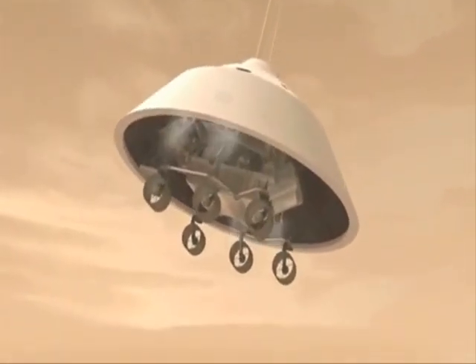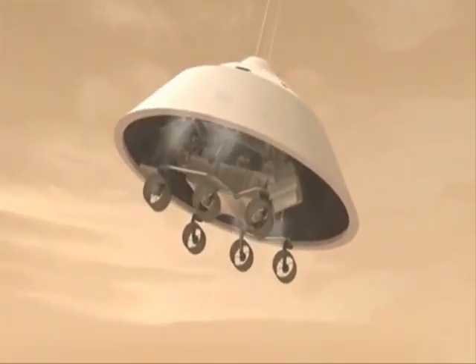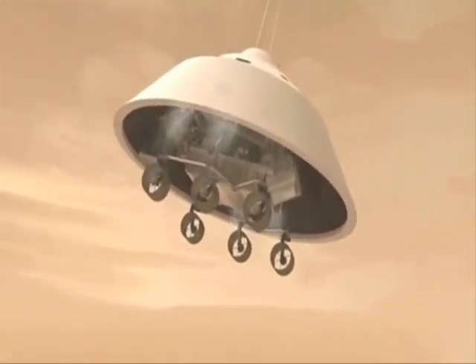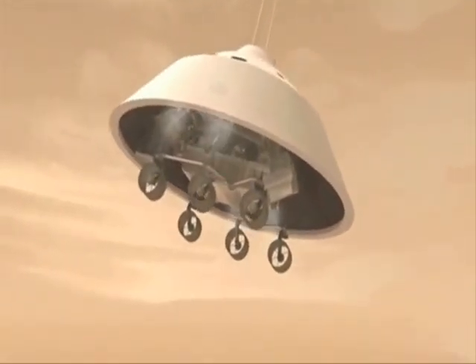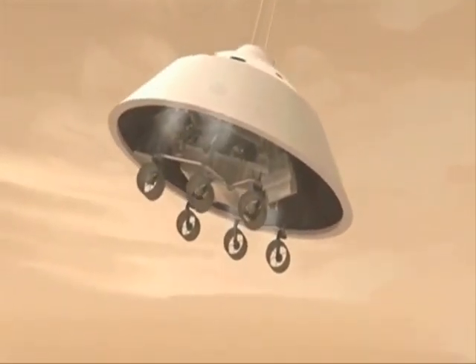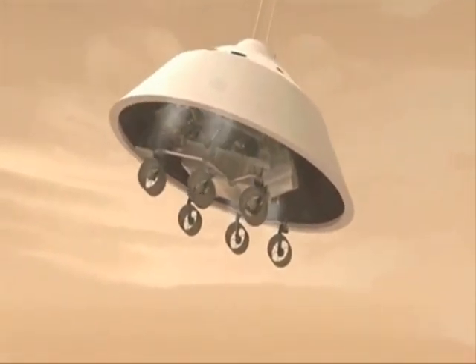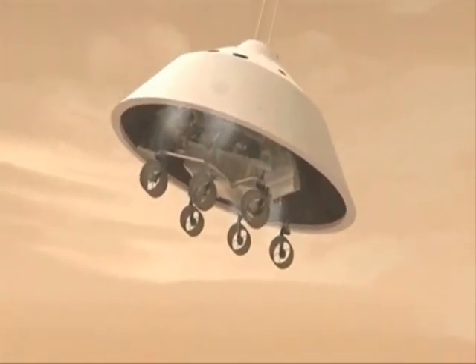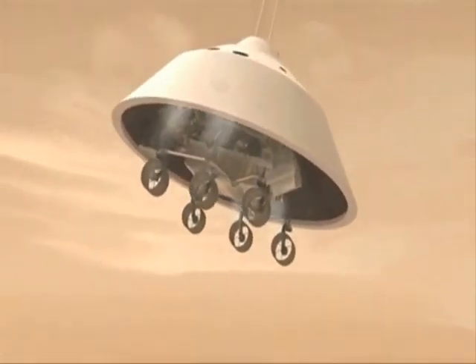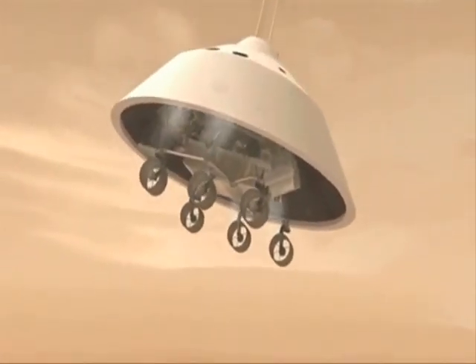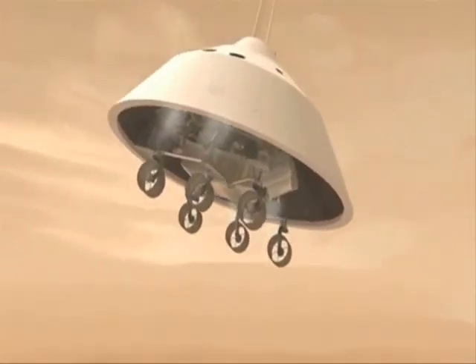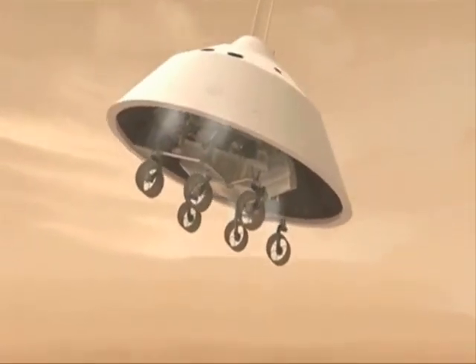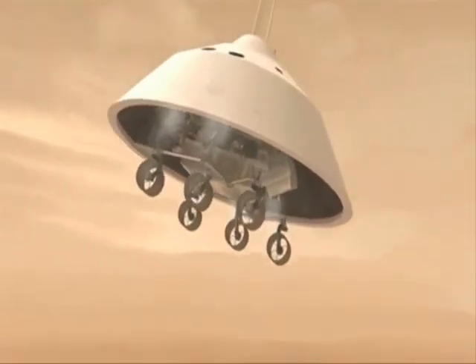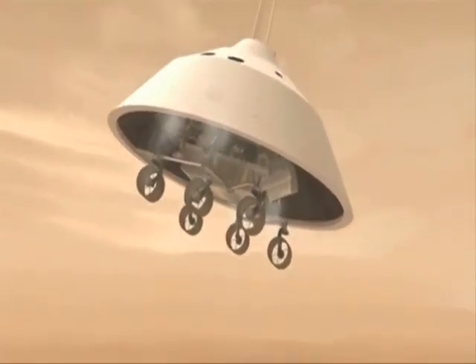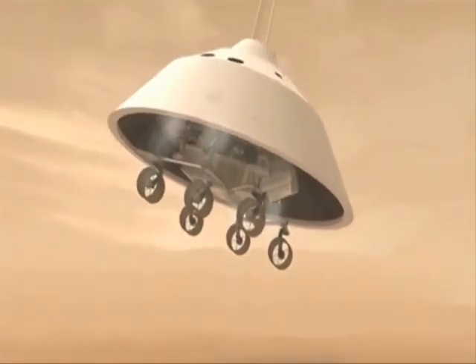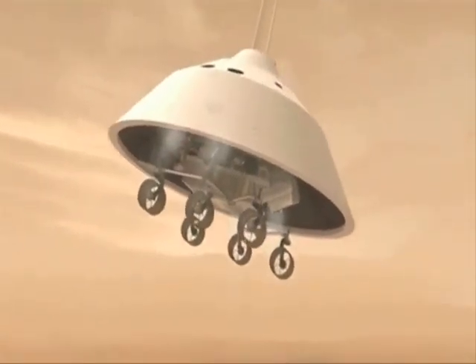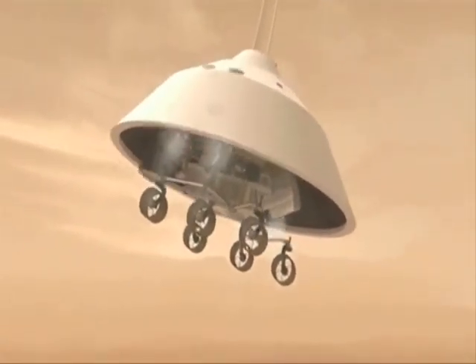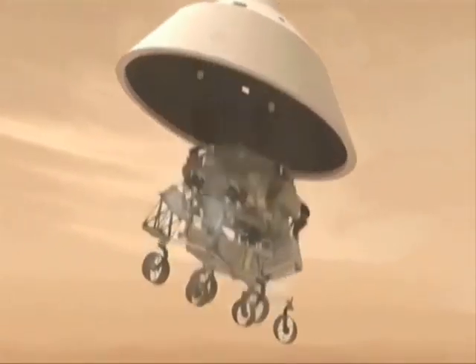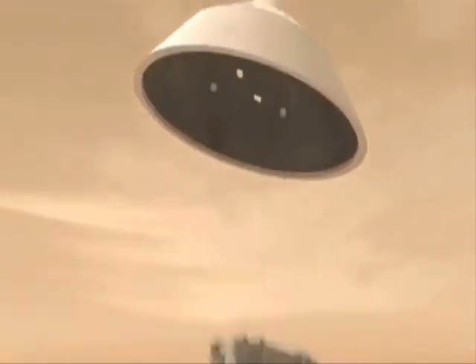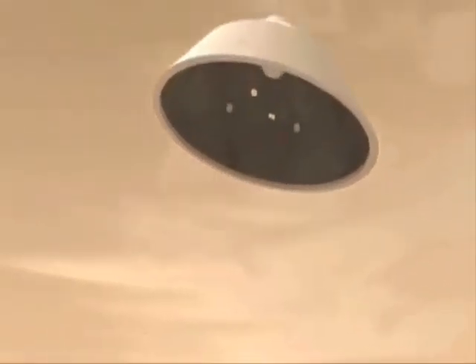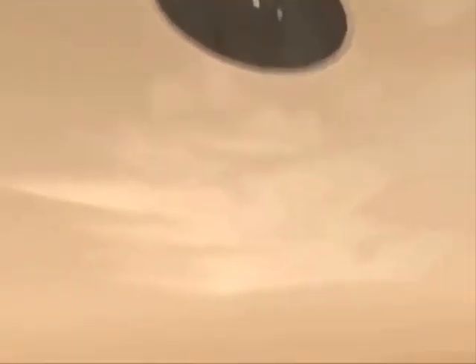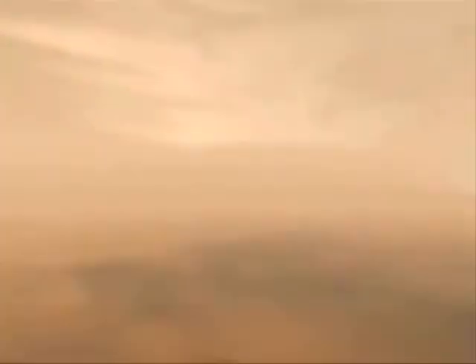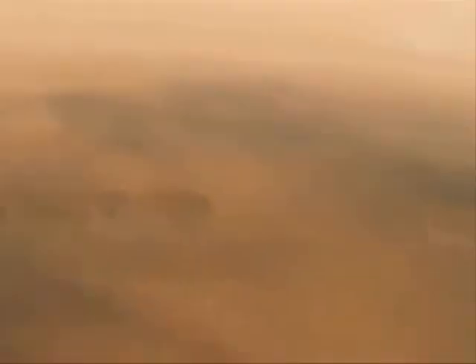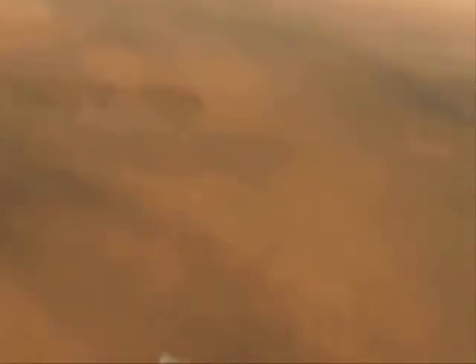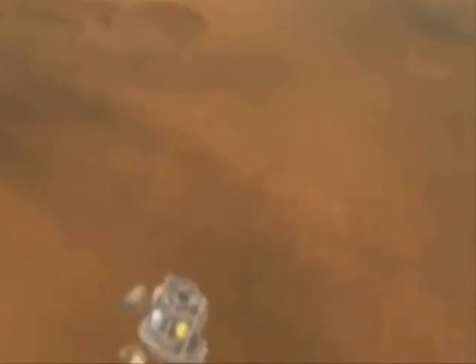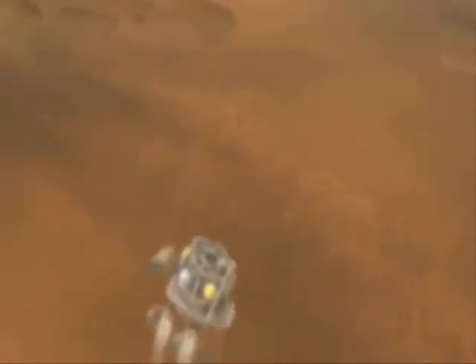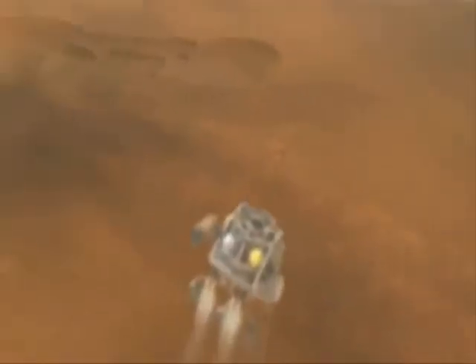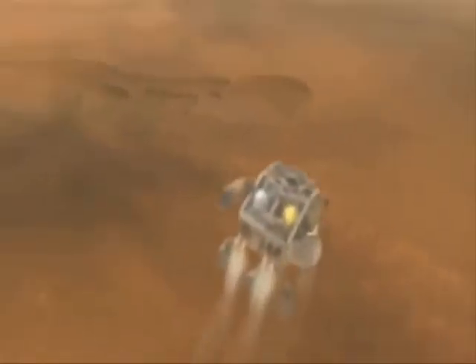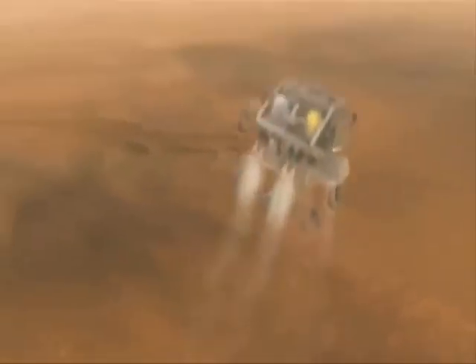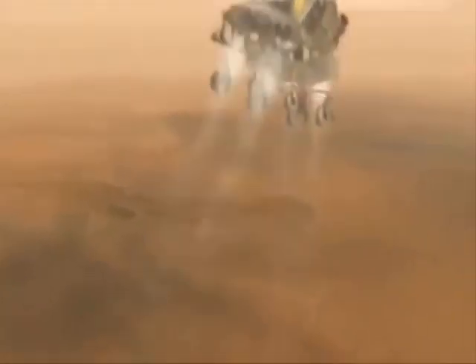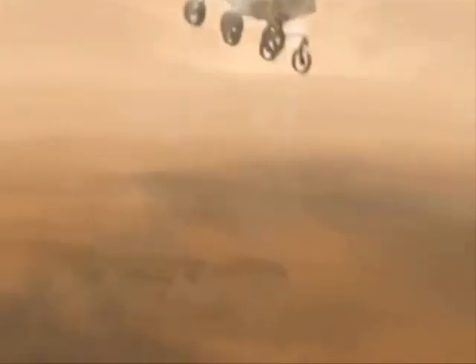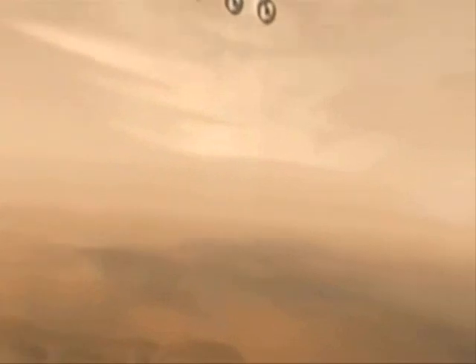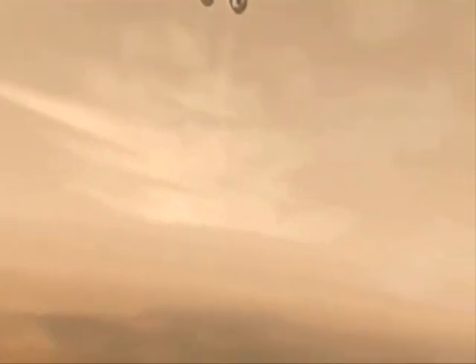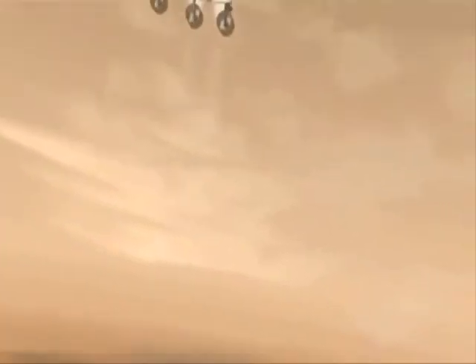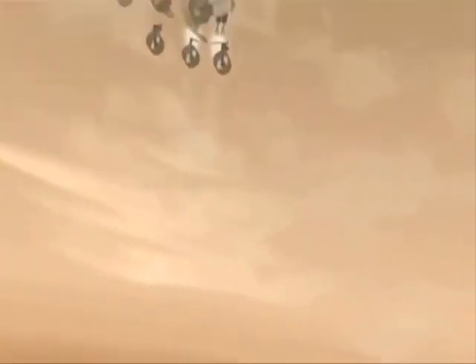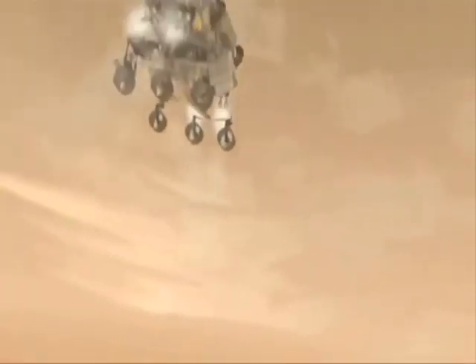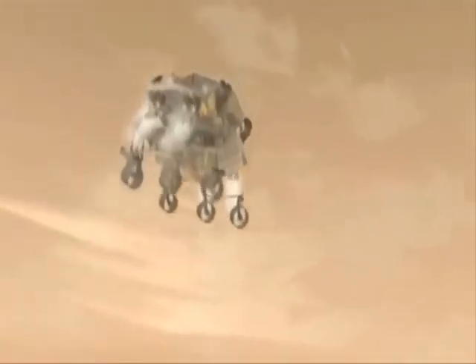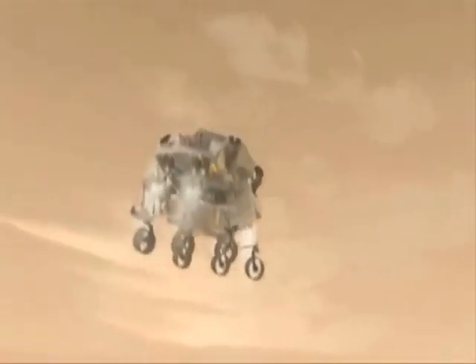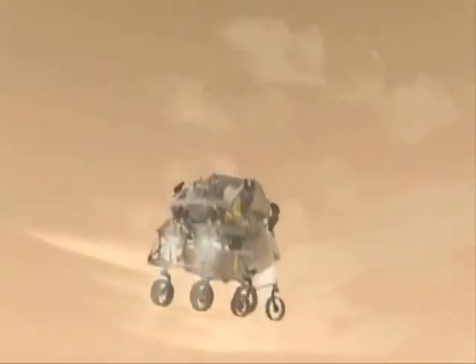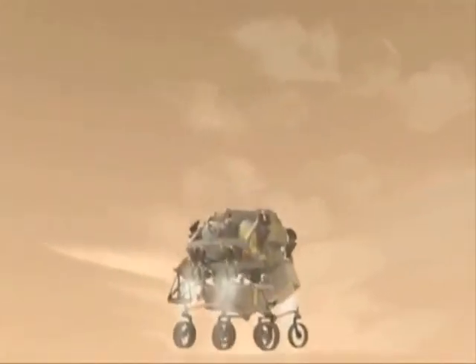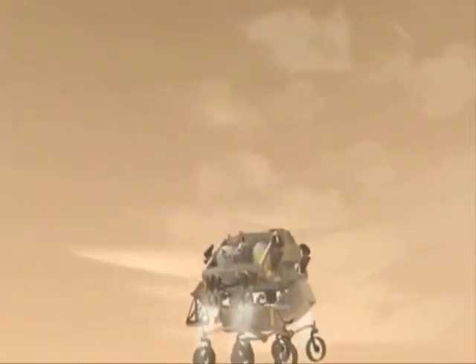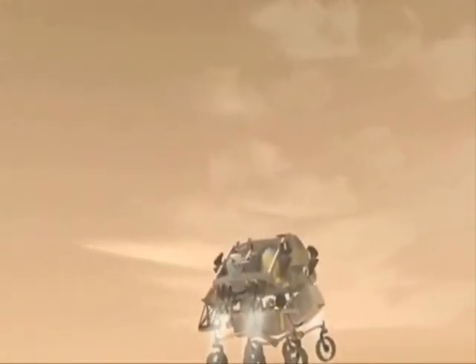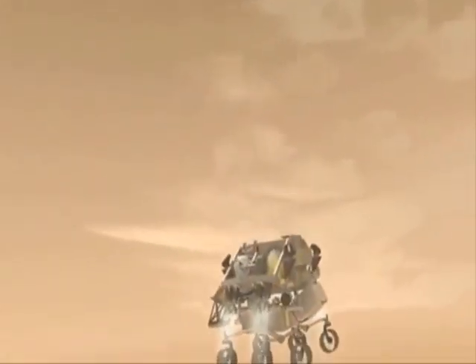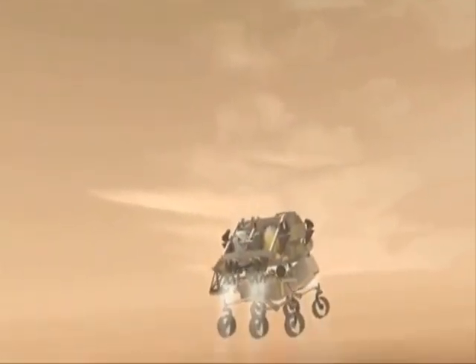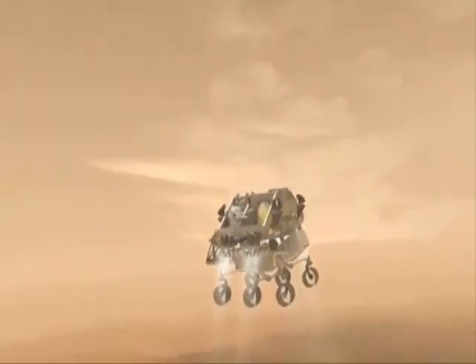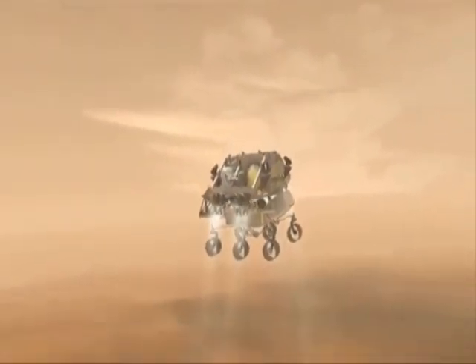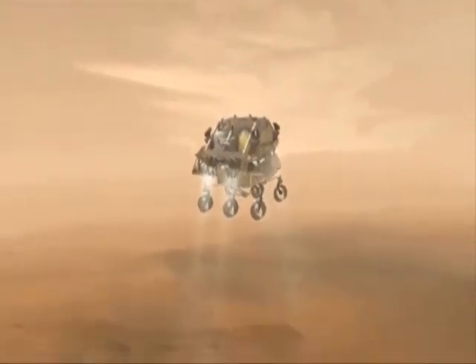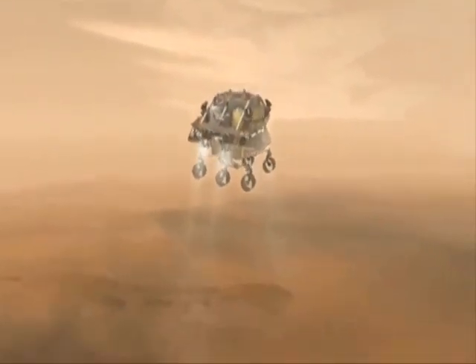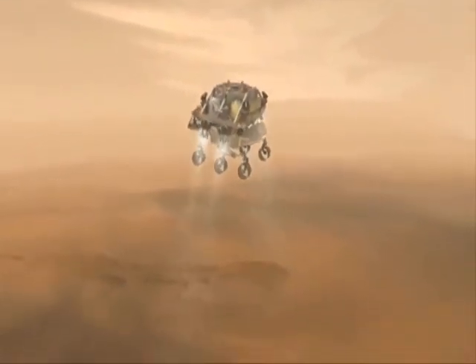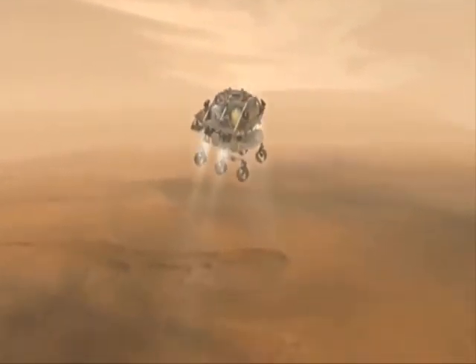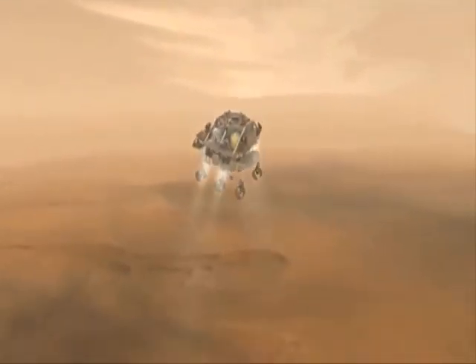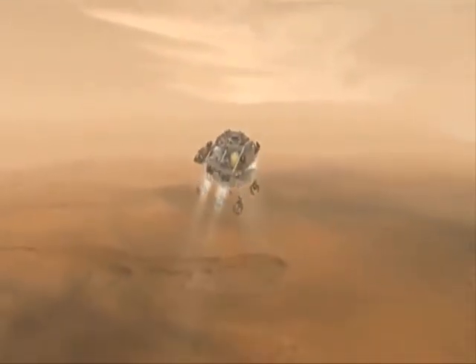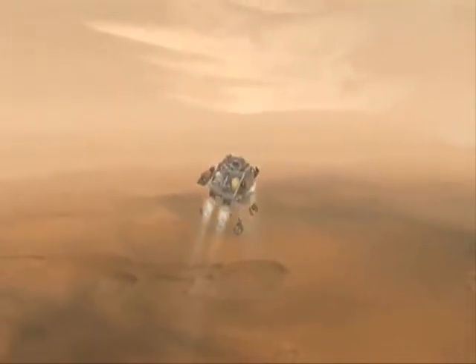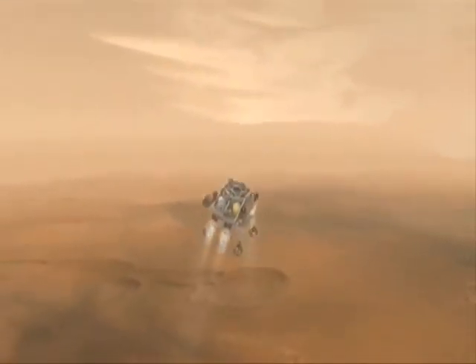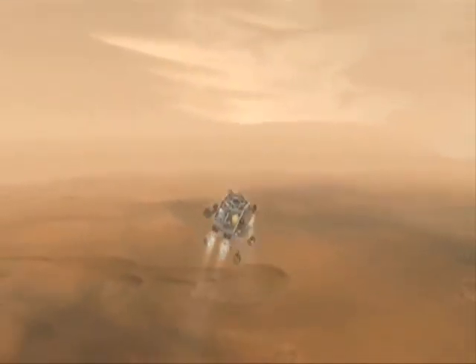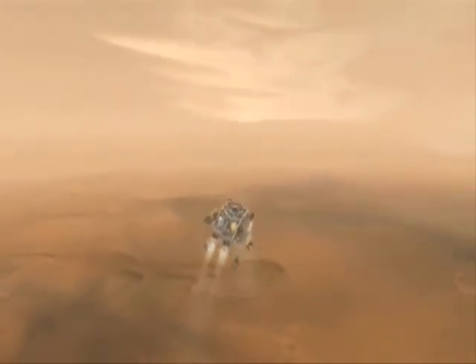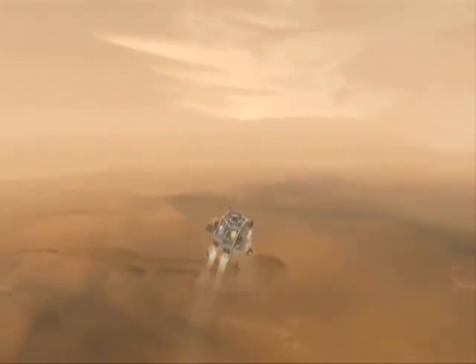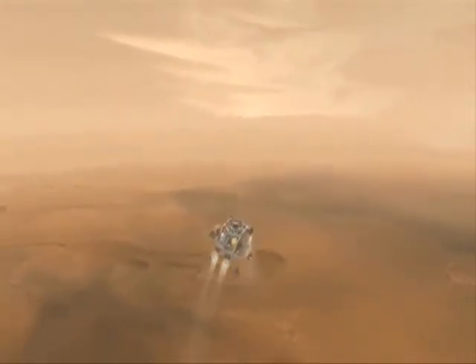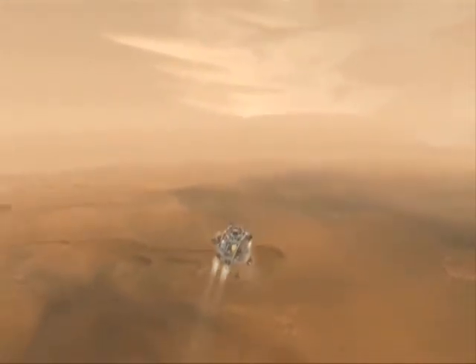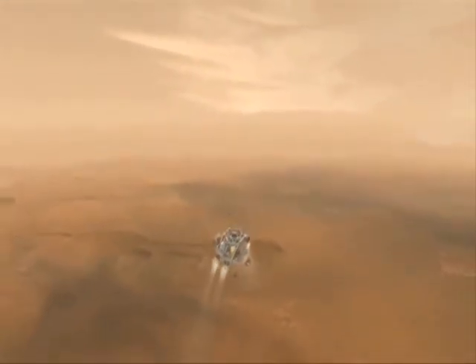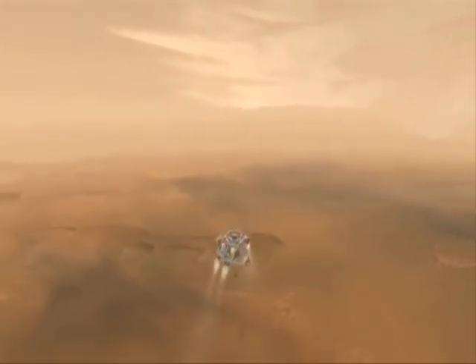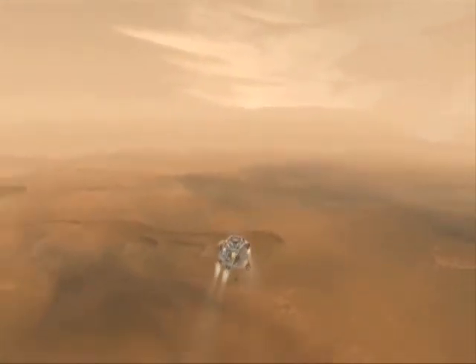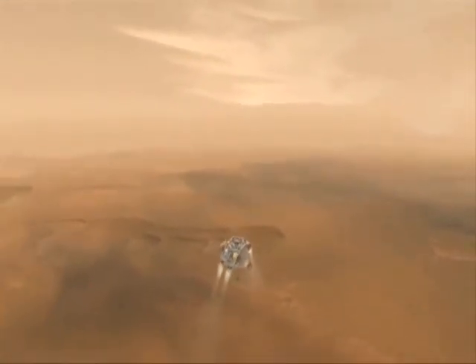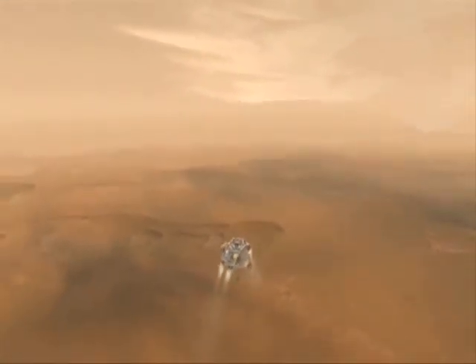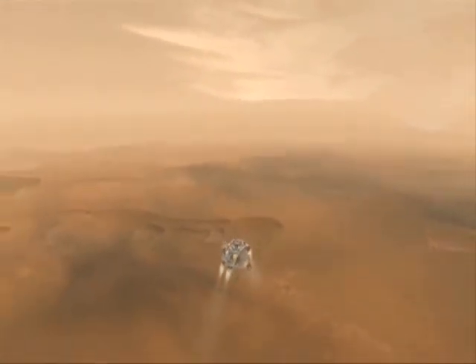The Mars landing engines warm up and the vehicle separates from the back shell, maneuvering away from the parachute to get to a clear, safe spot for landing.